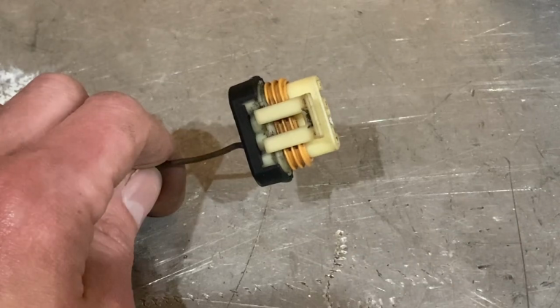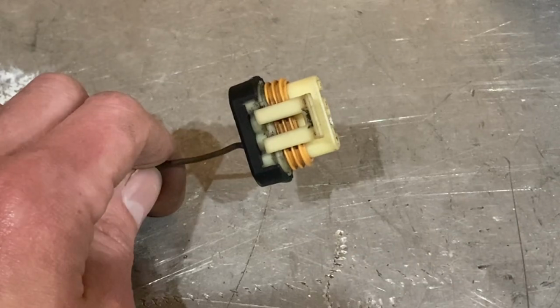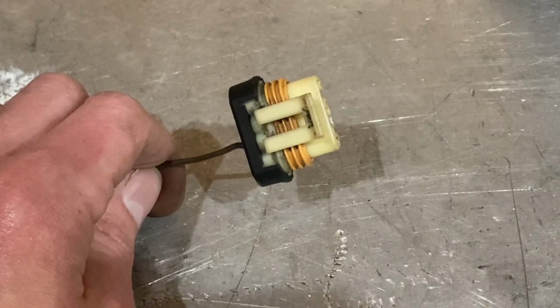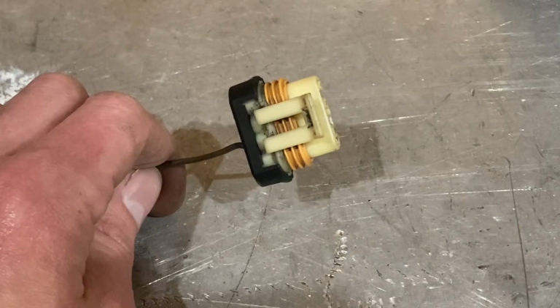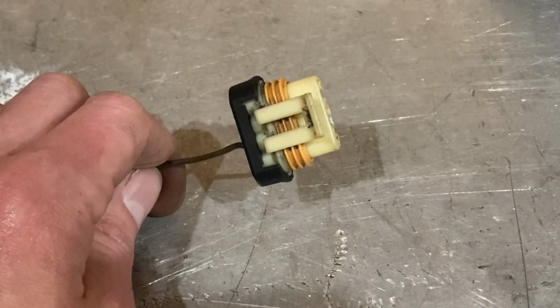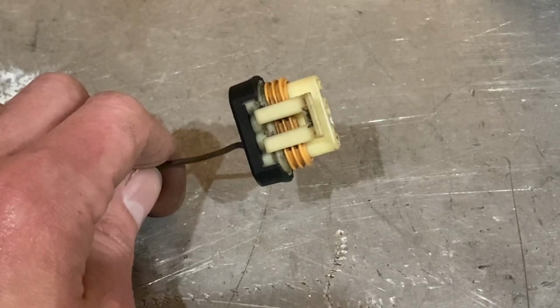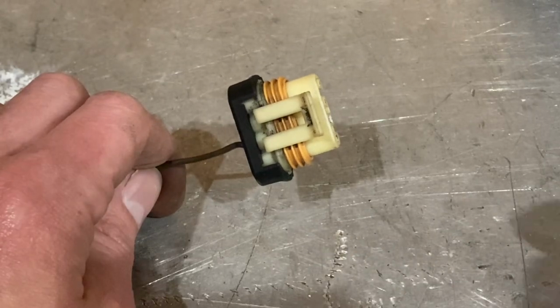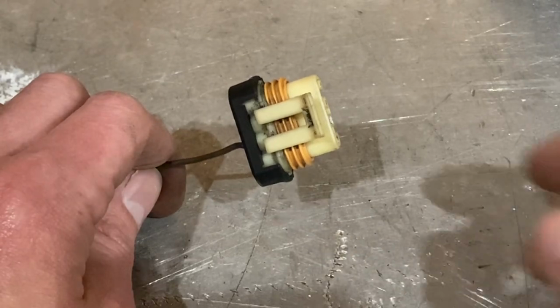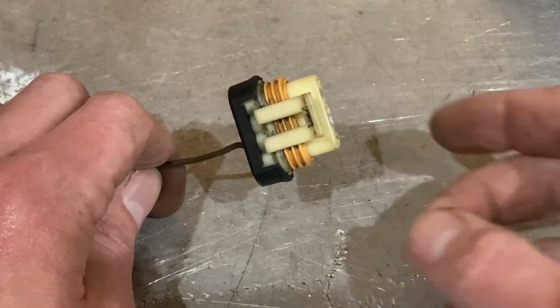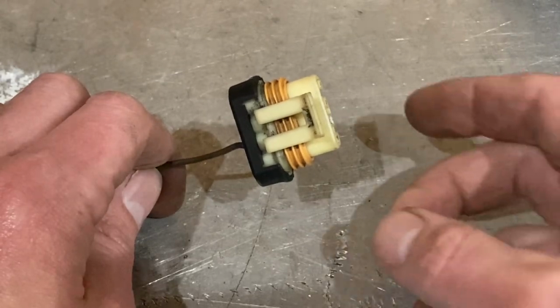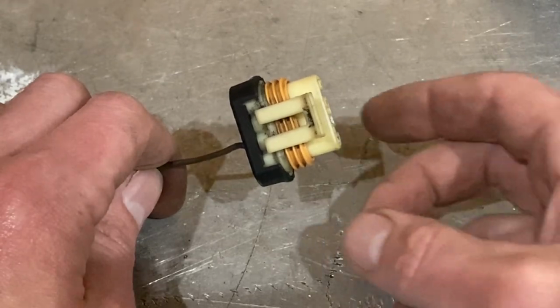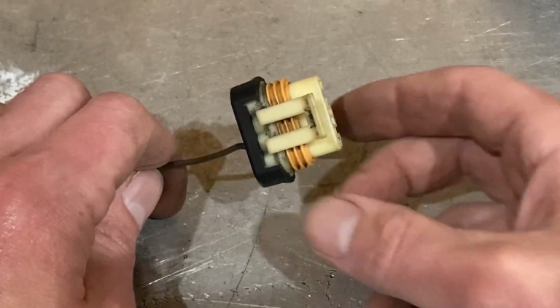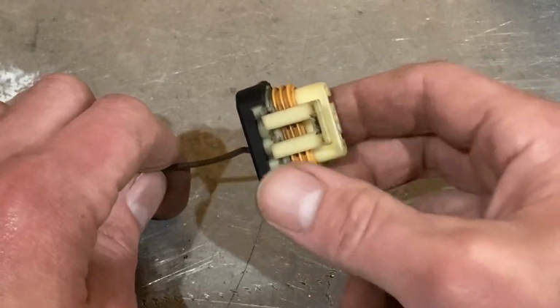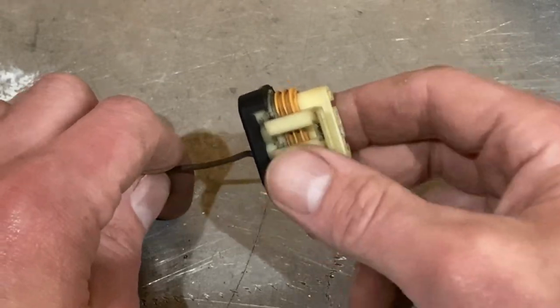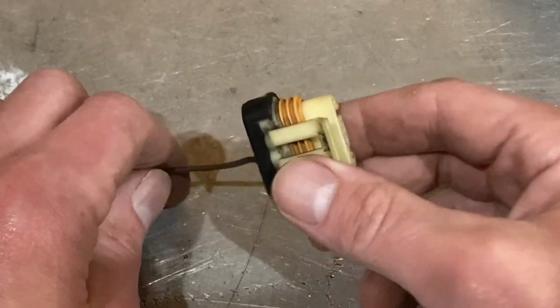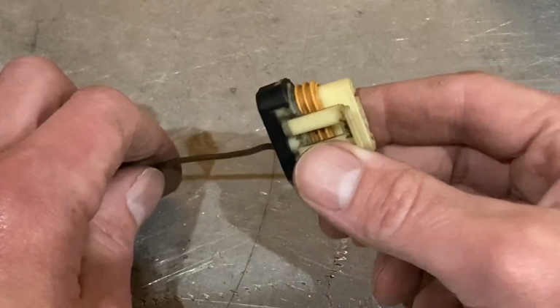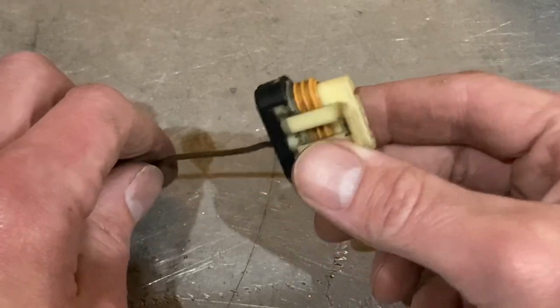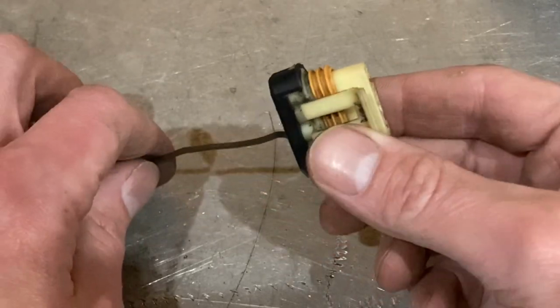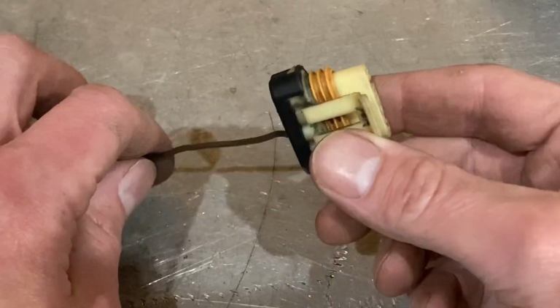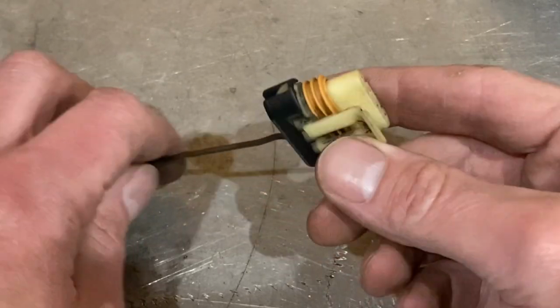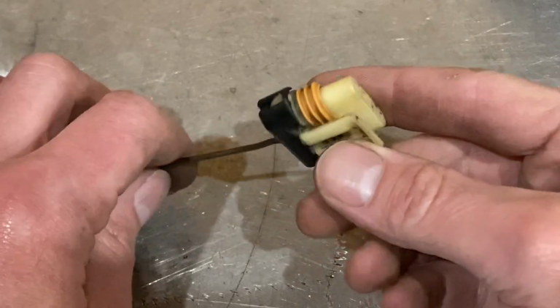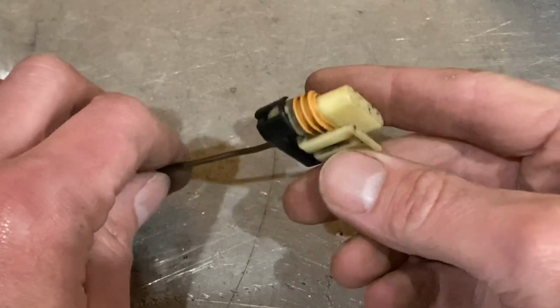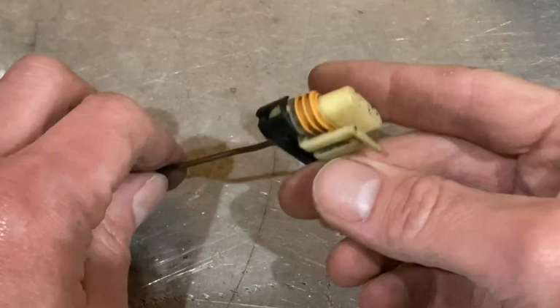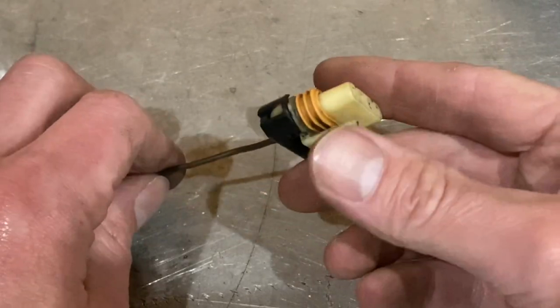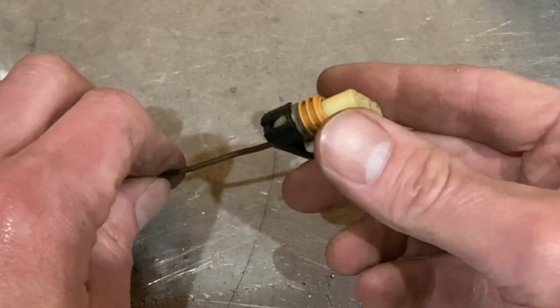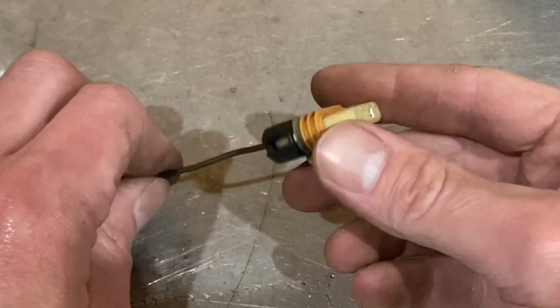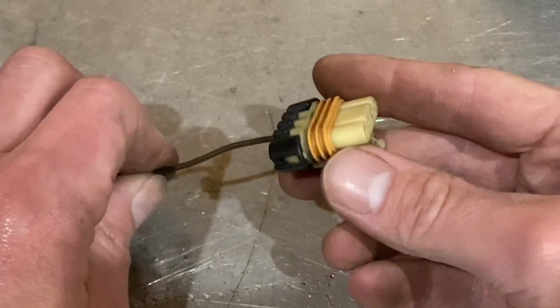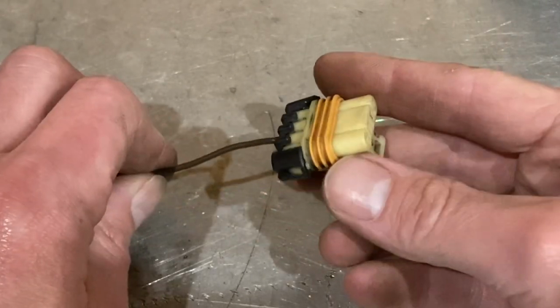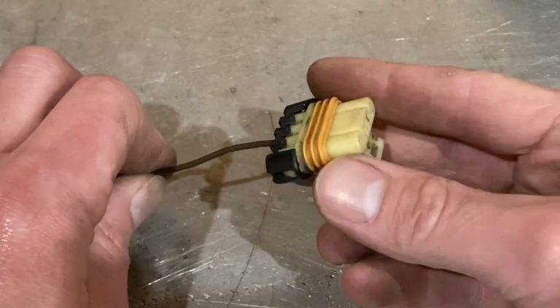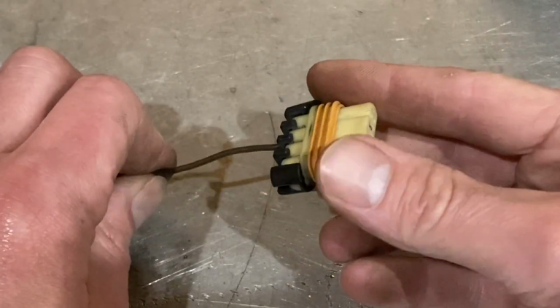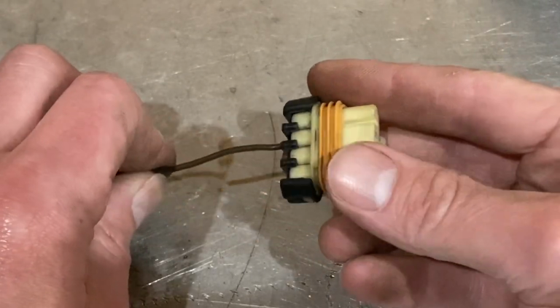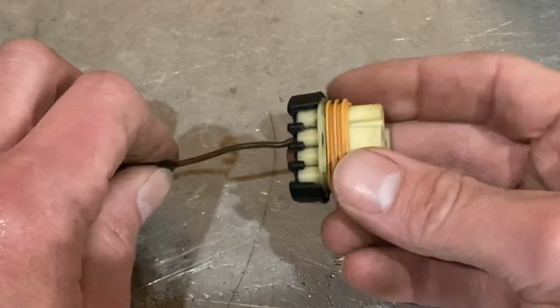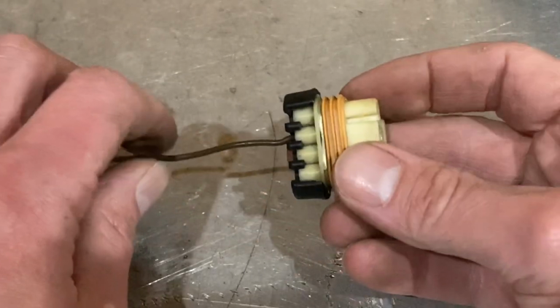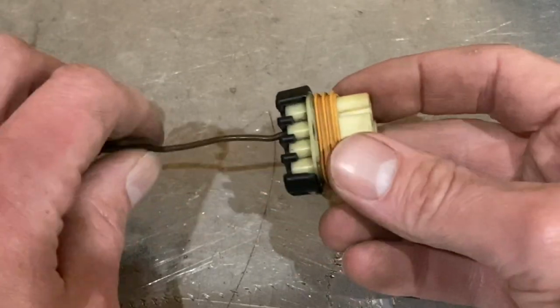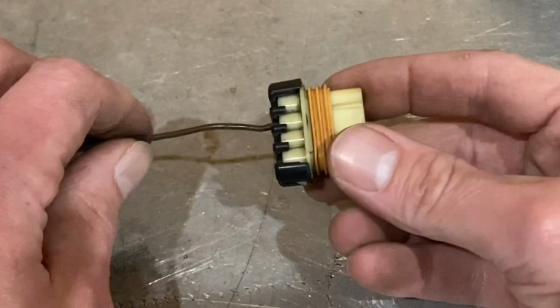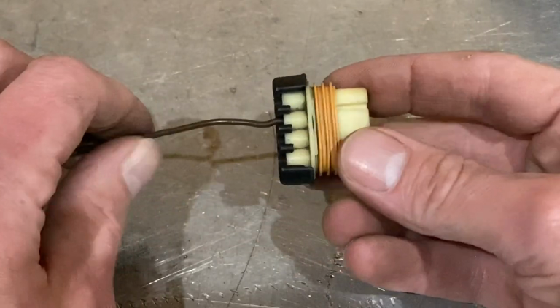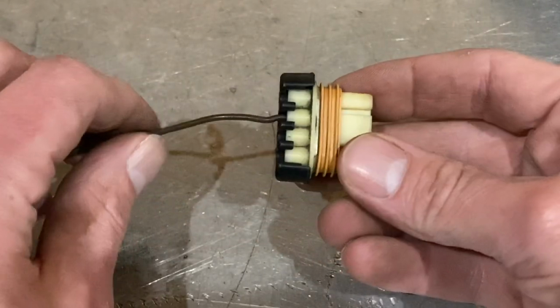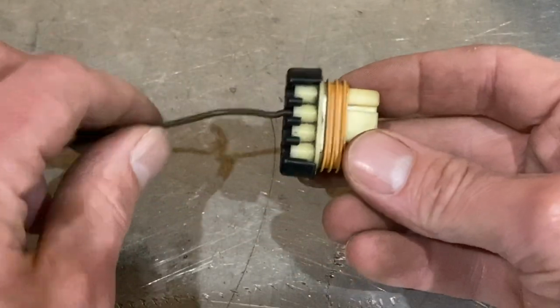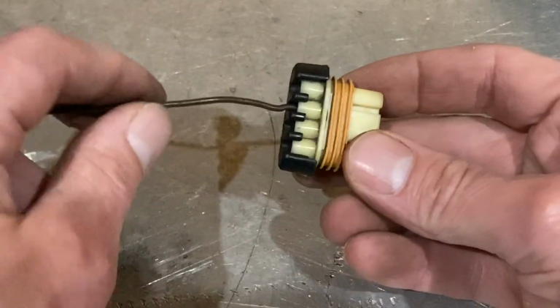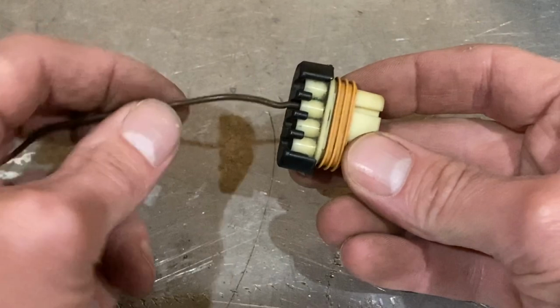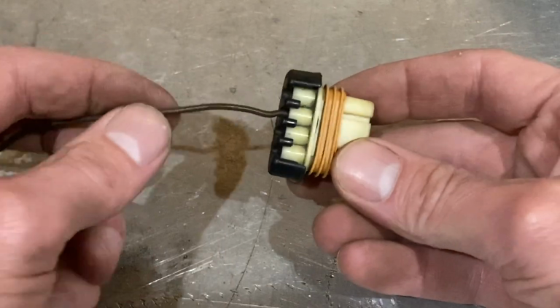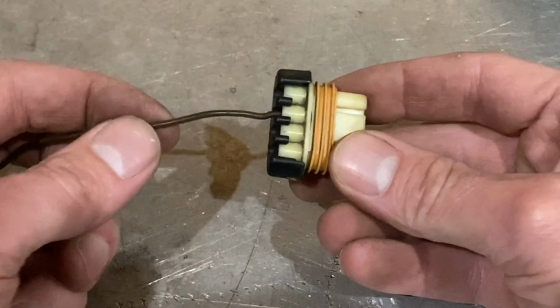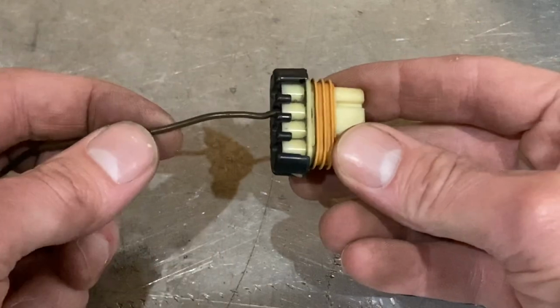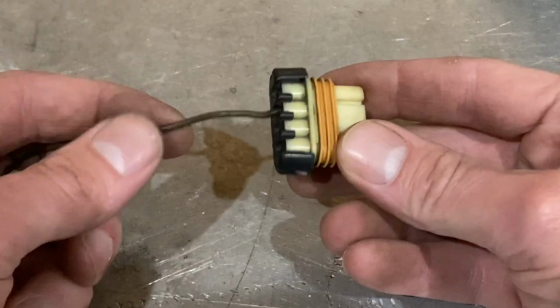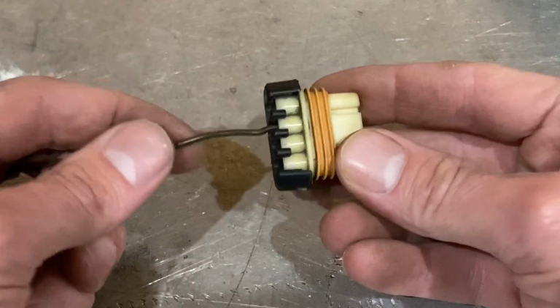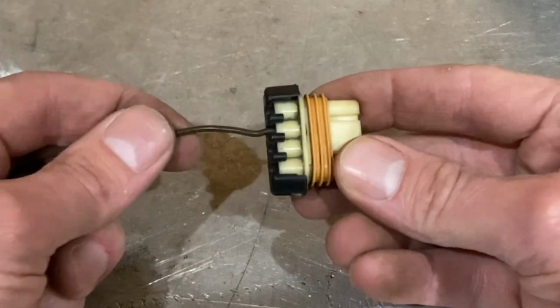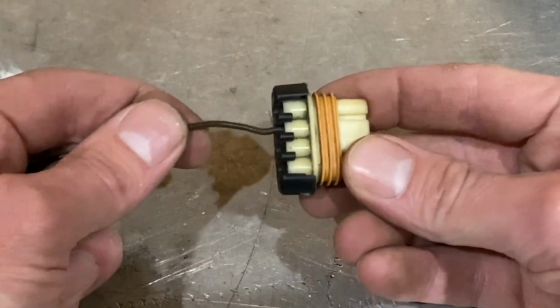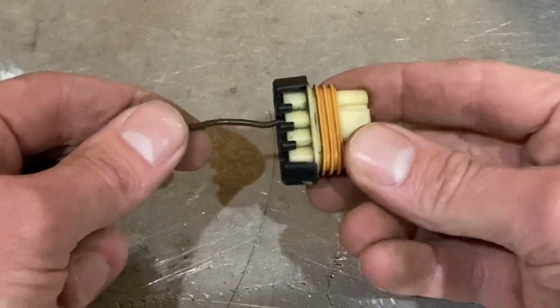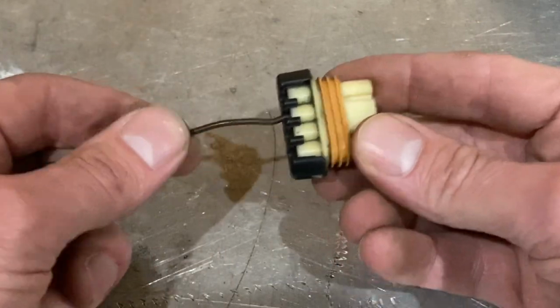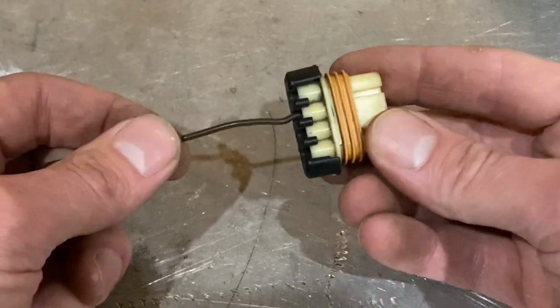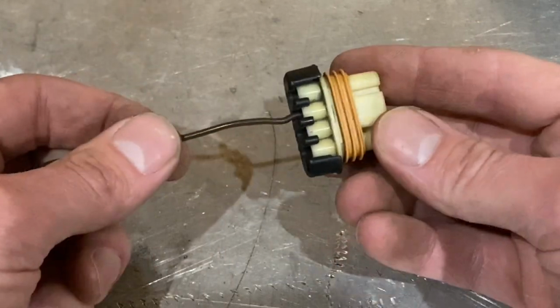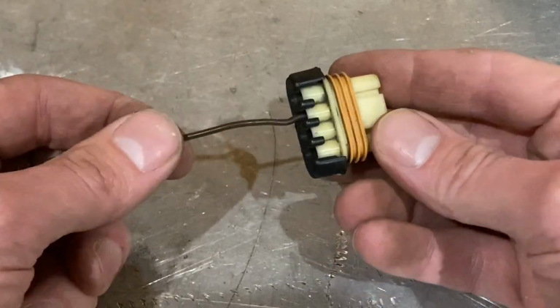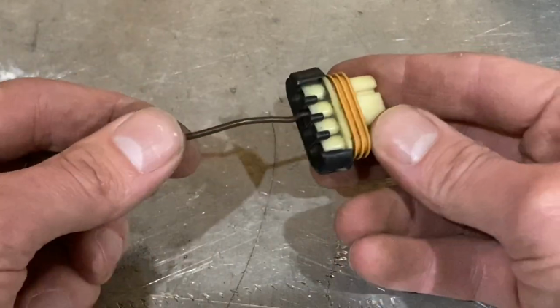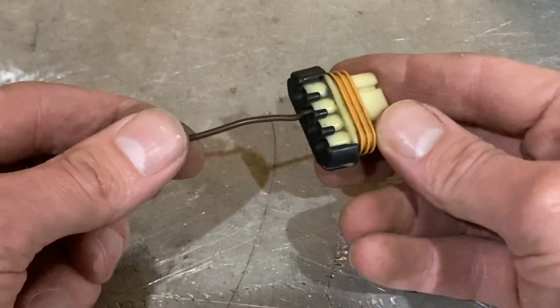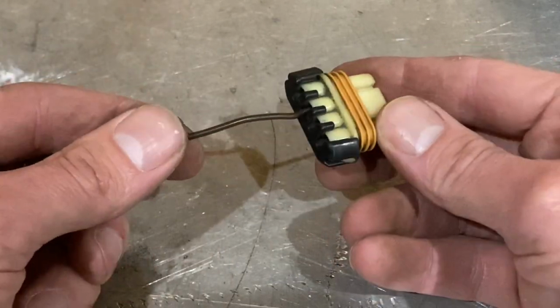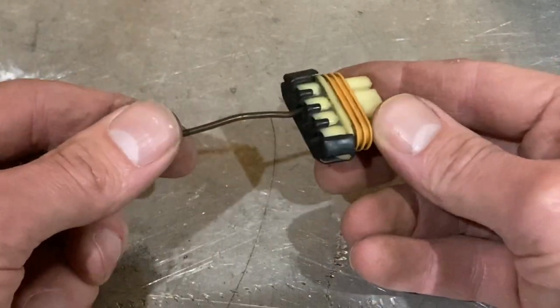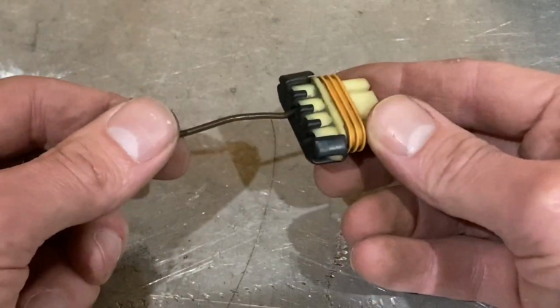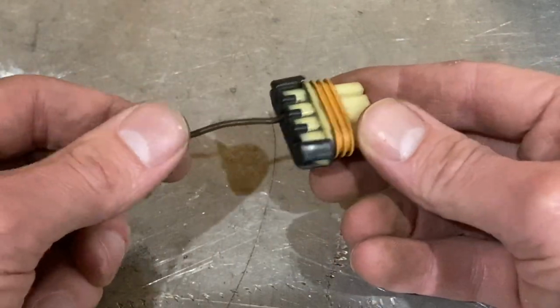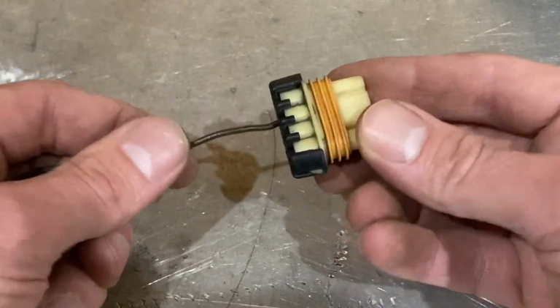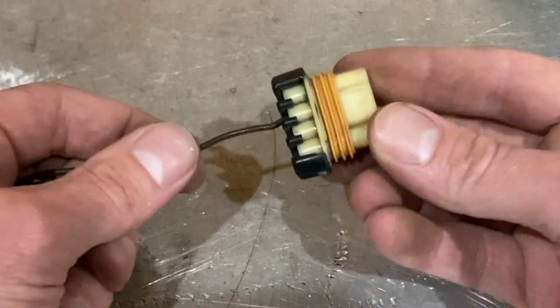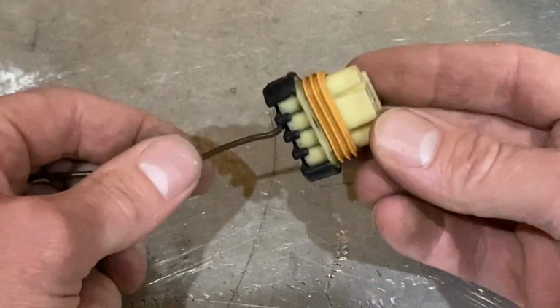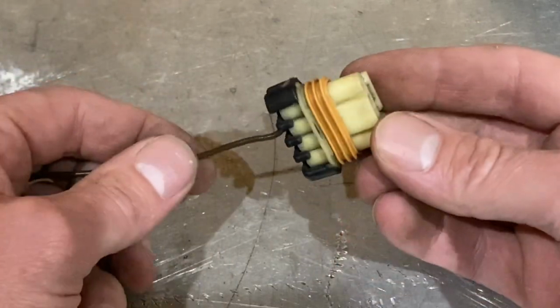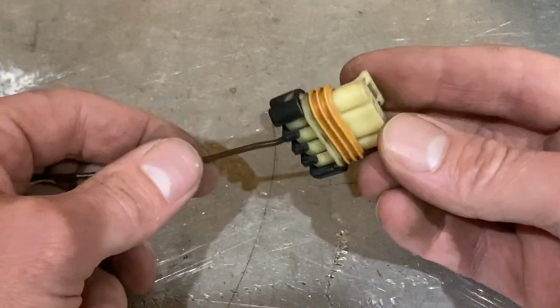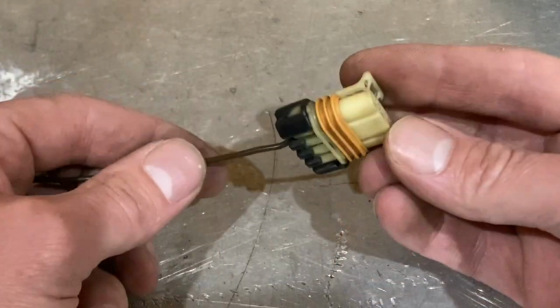I'm going to show you how to remove pins from this GM style connector. This one happens to be for an LS V8 engine alternator.